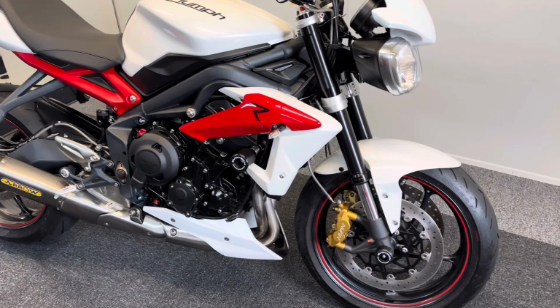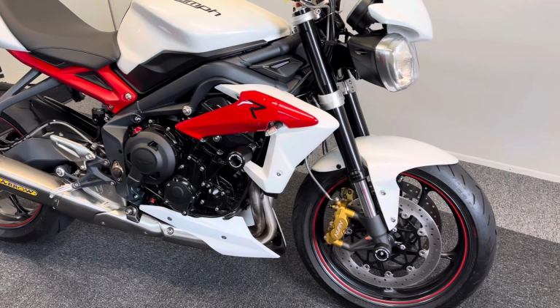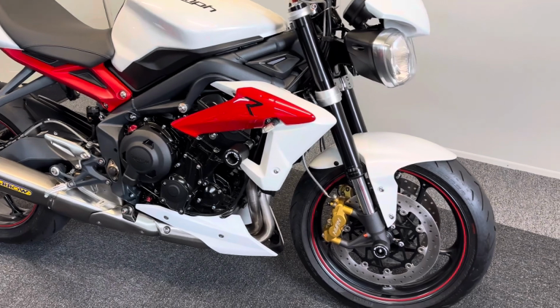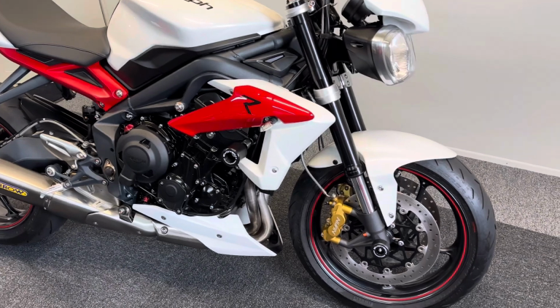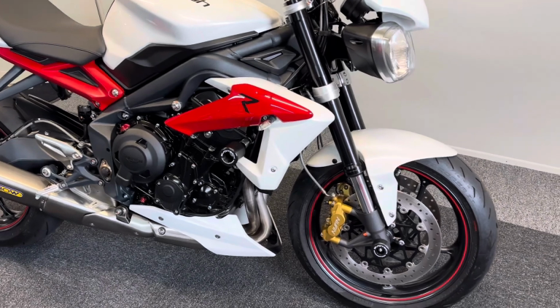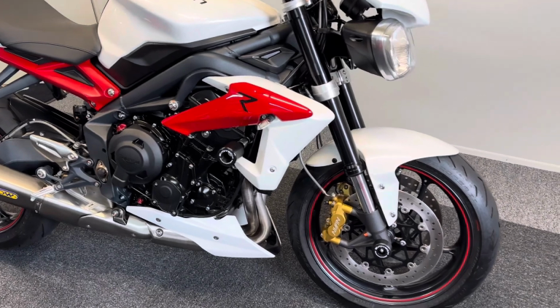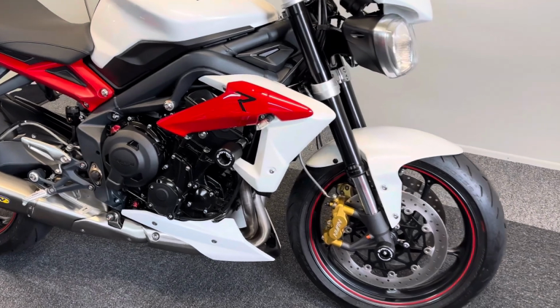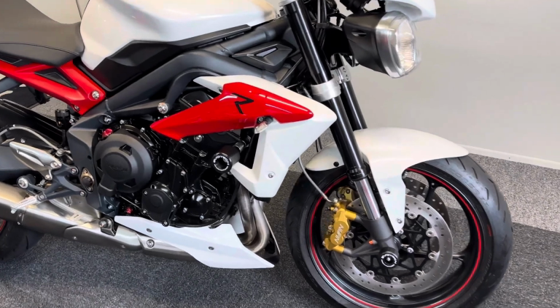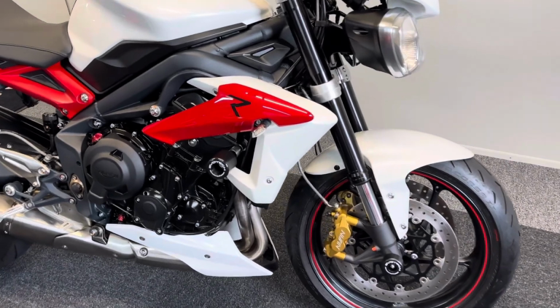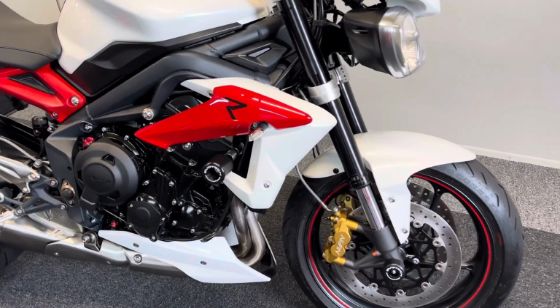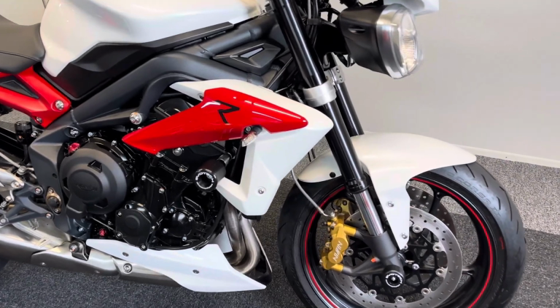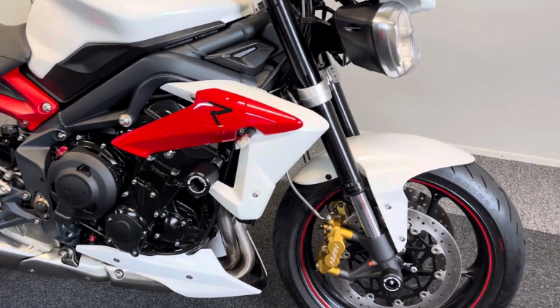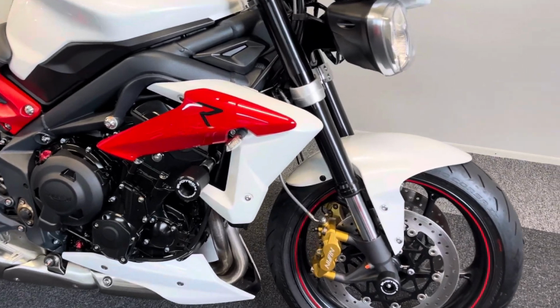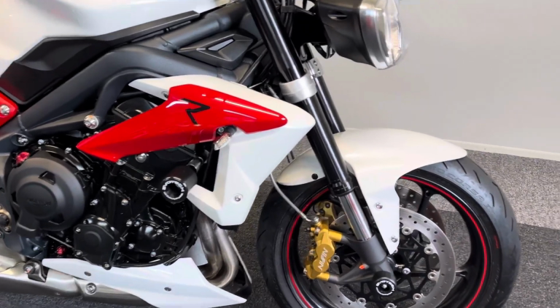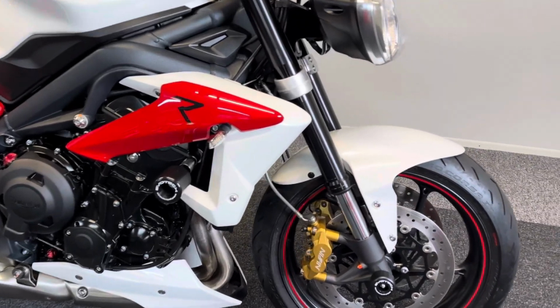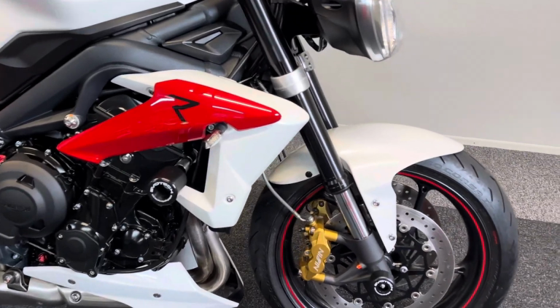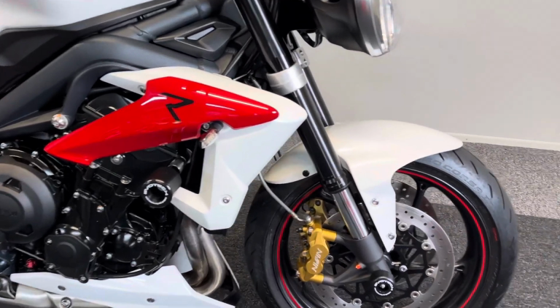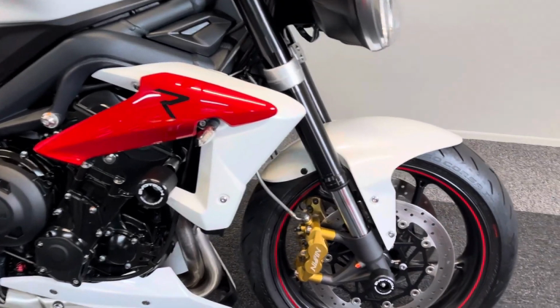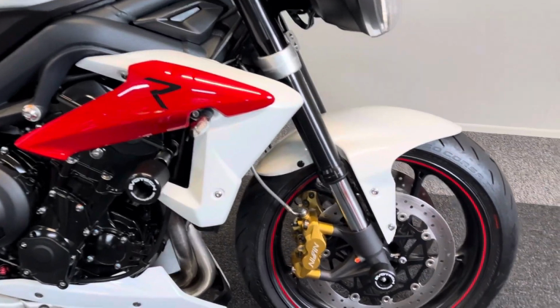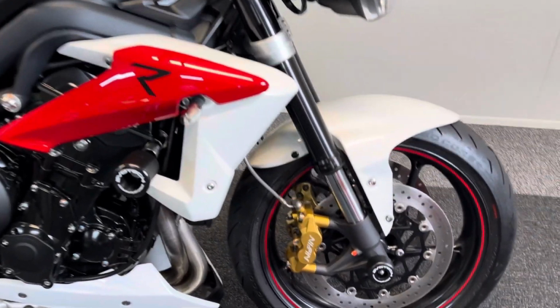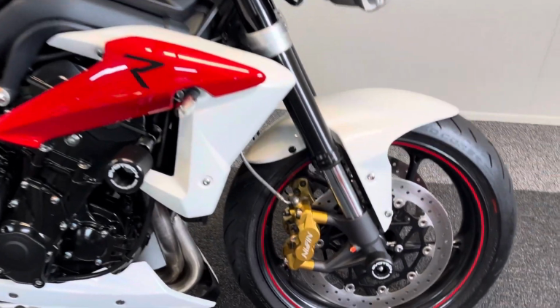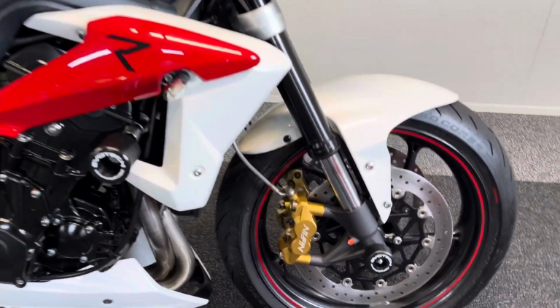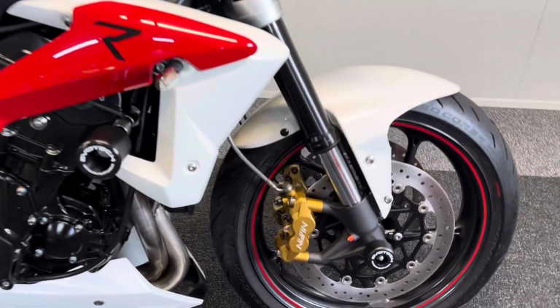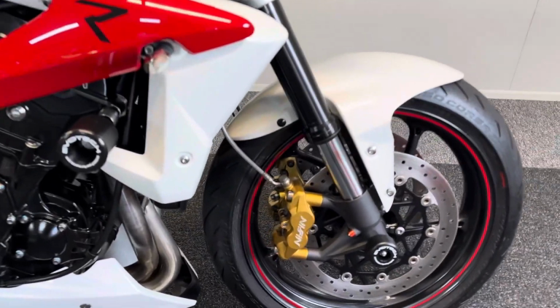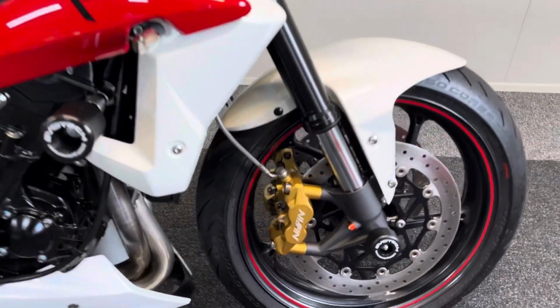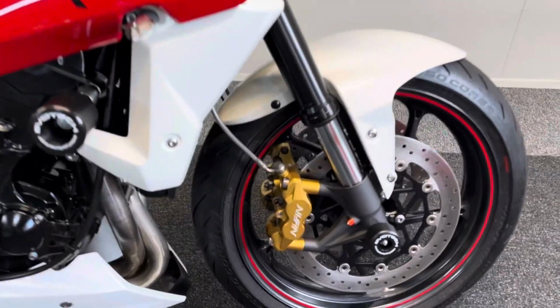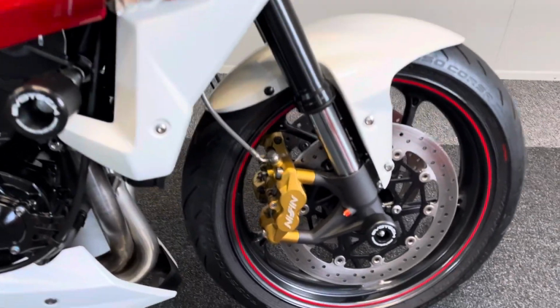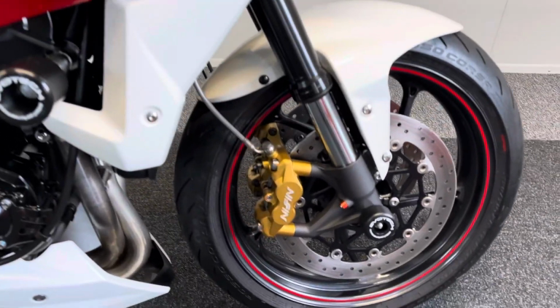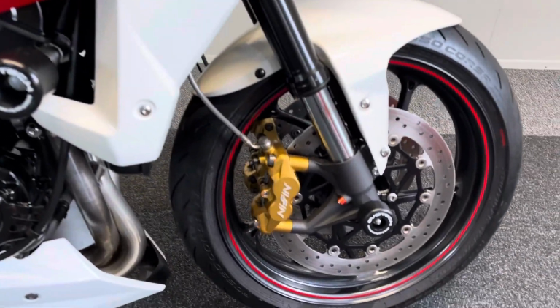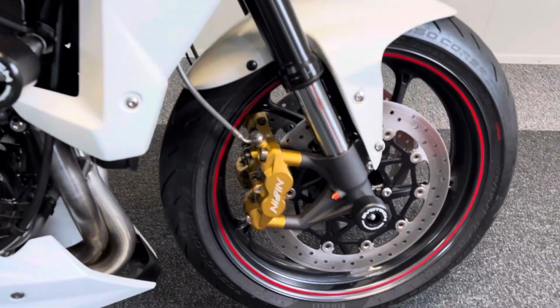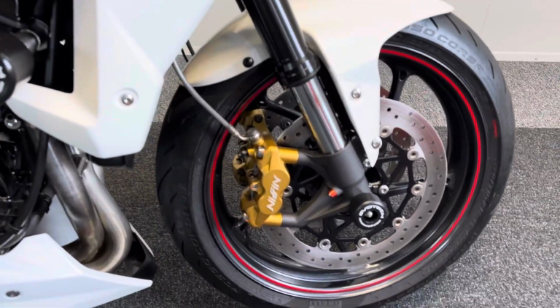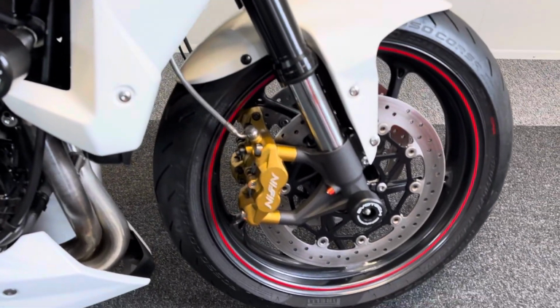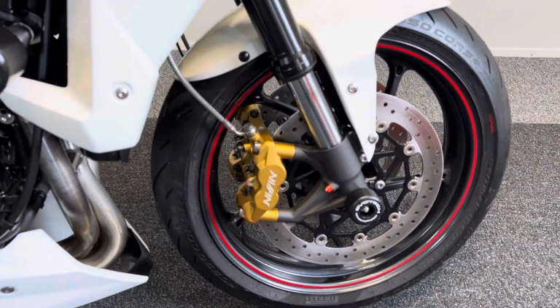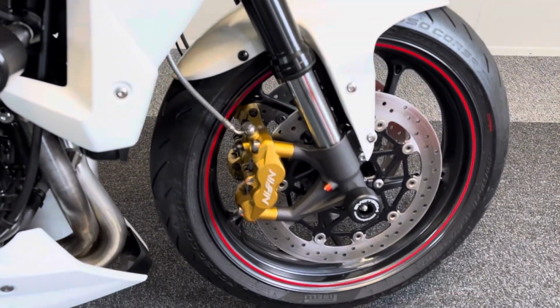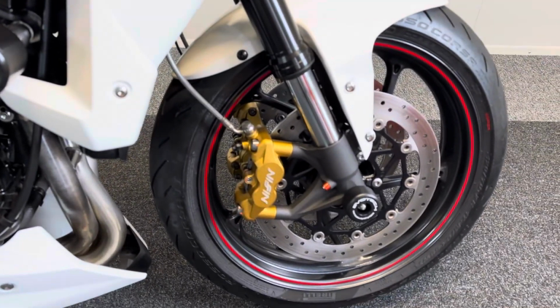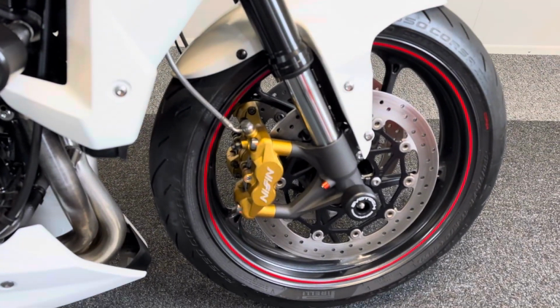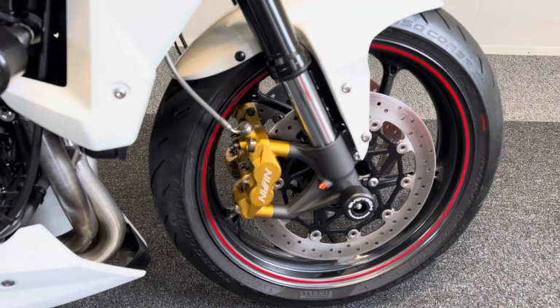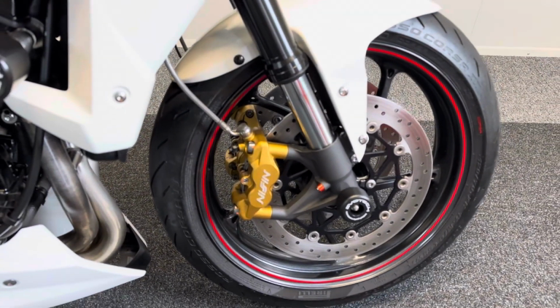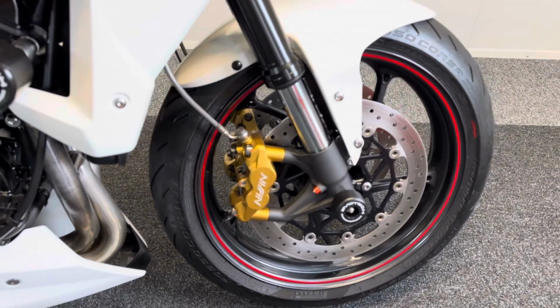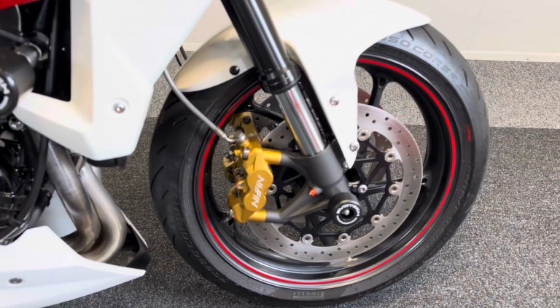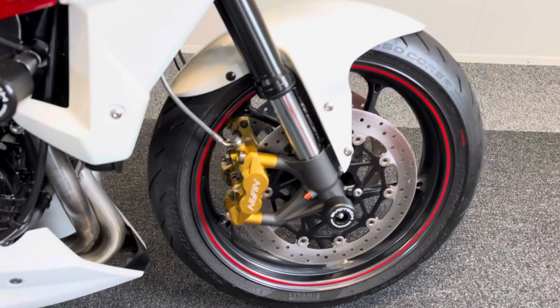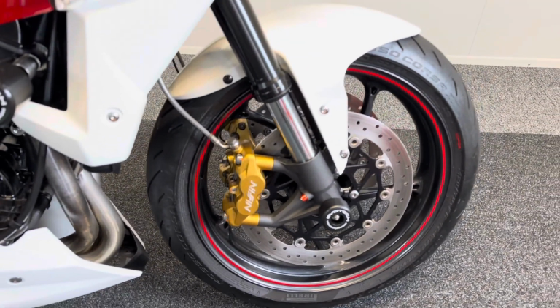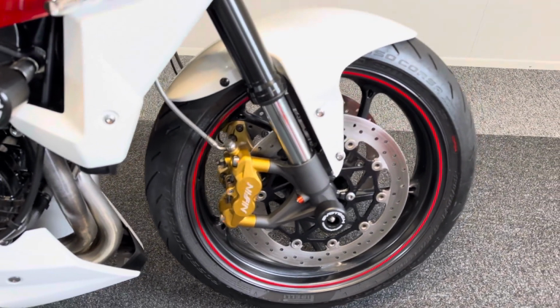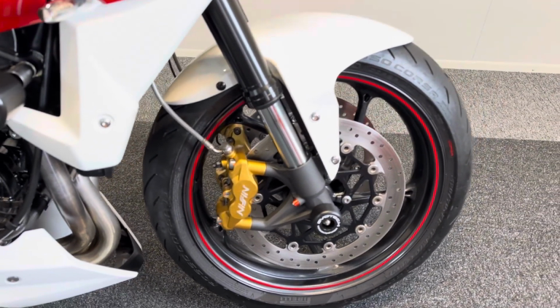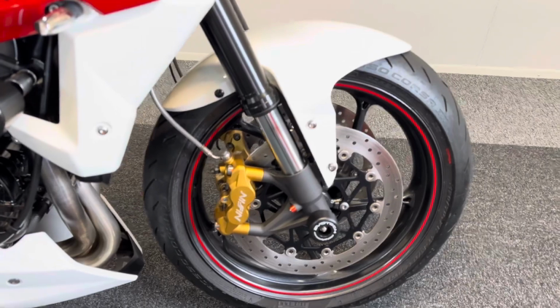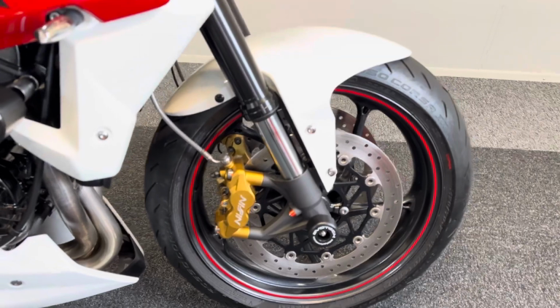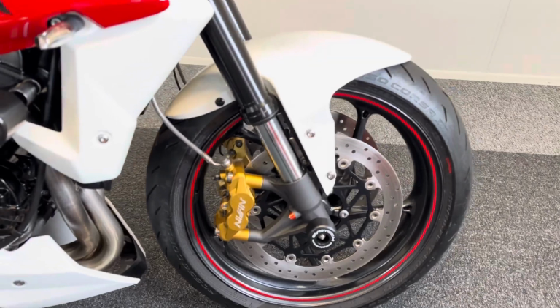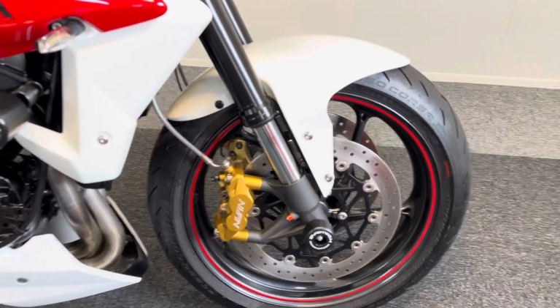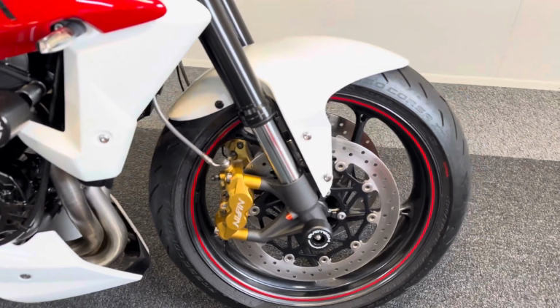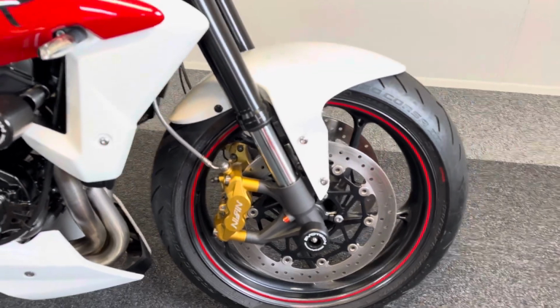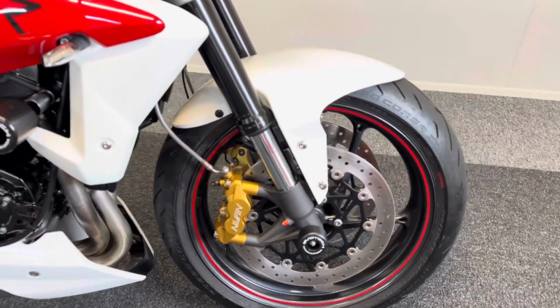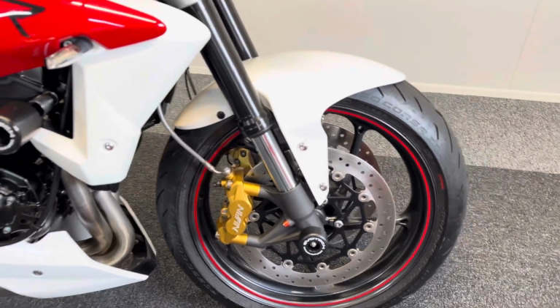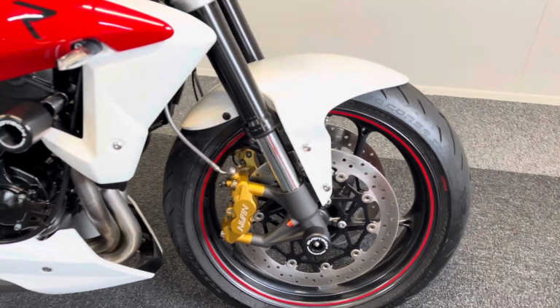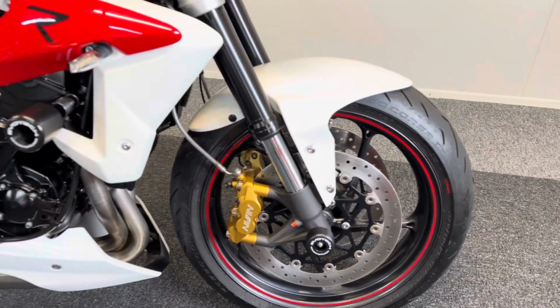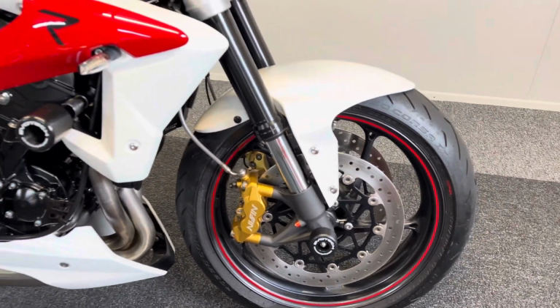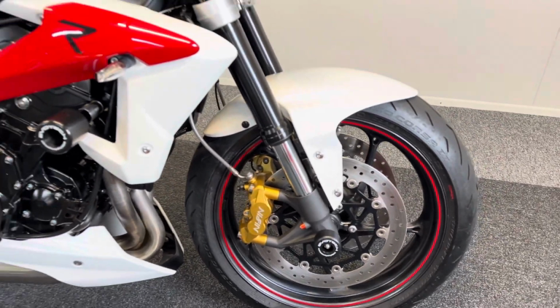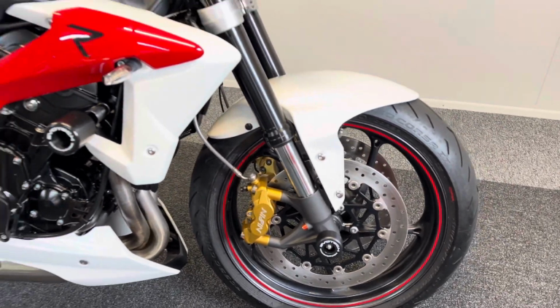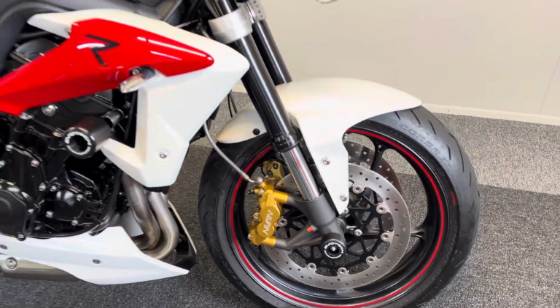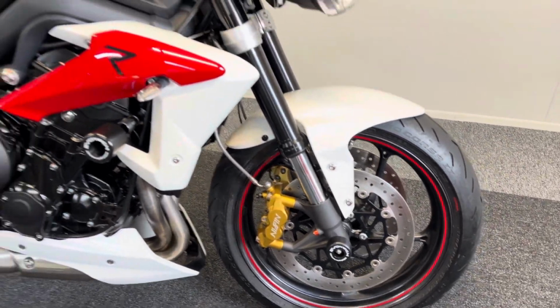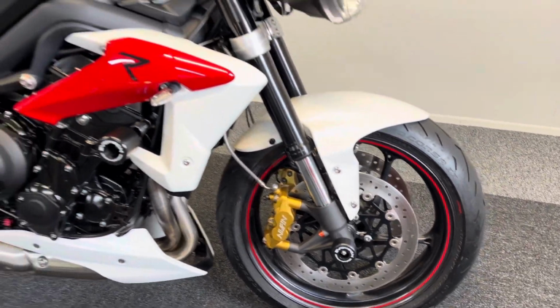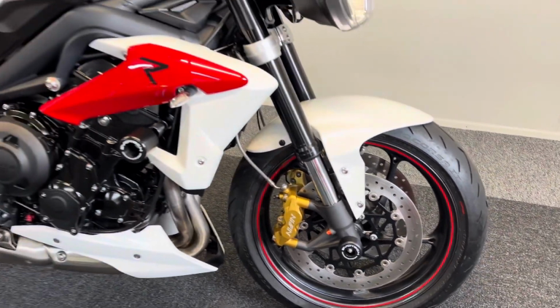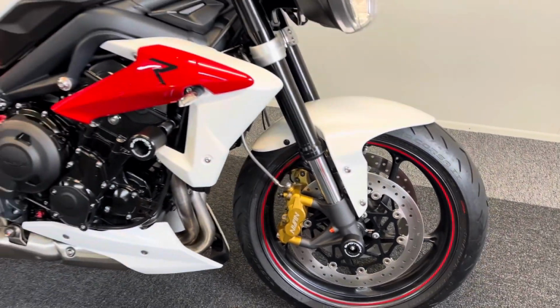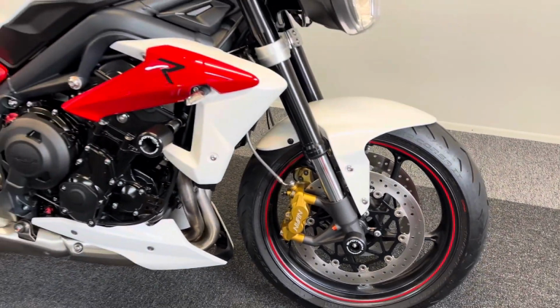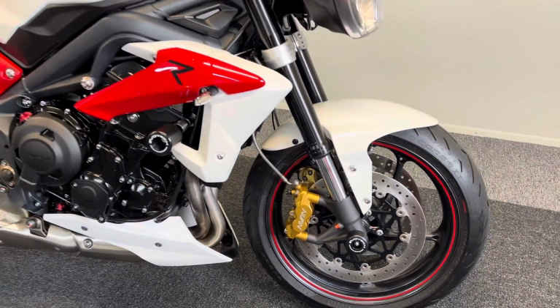You also get the four-piston radial brake calipers, which for its generation represent a much higher quality braking system.